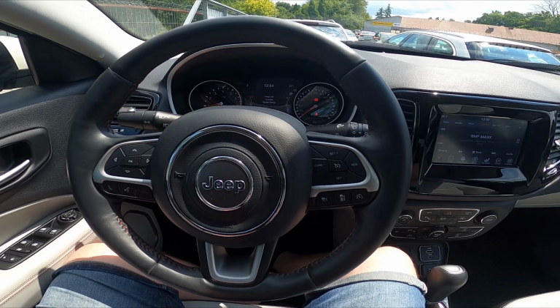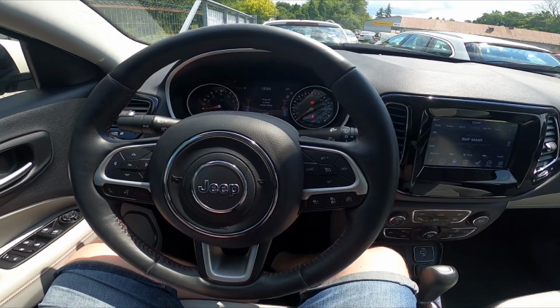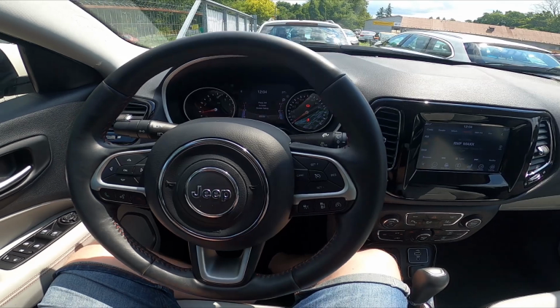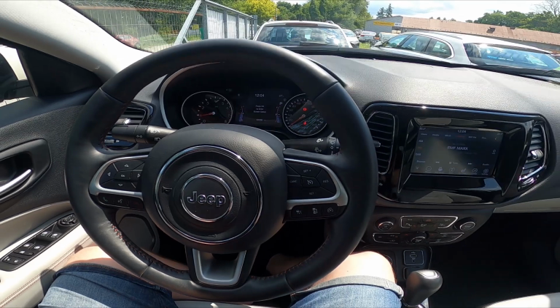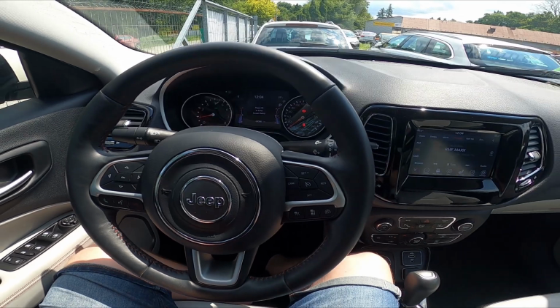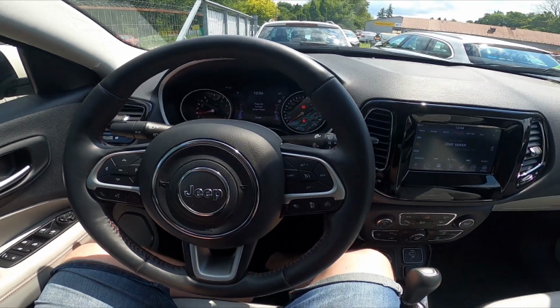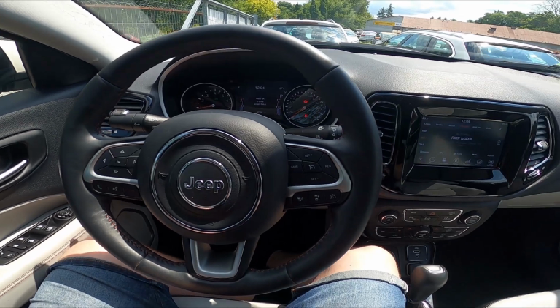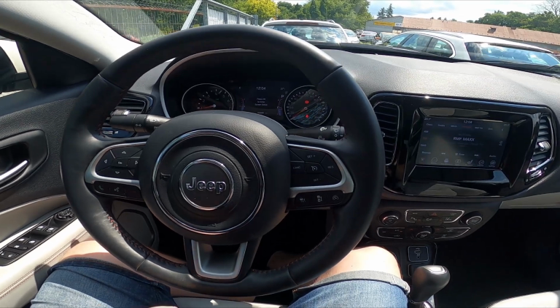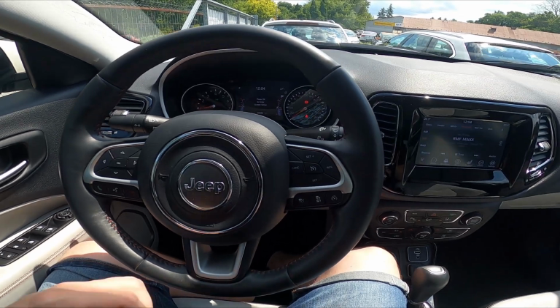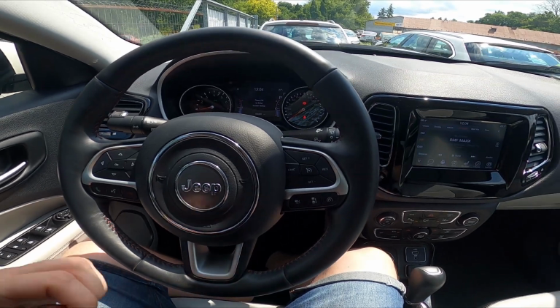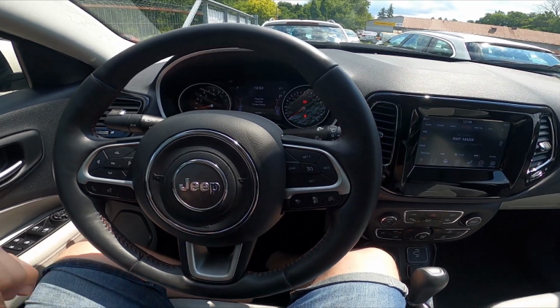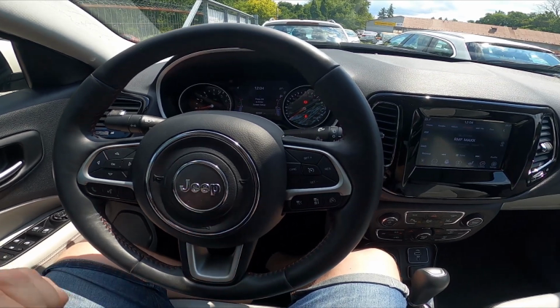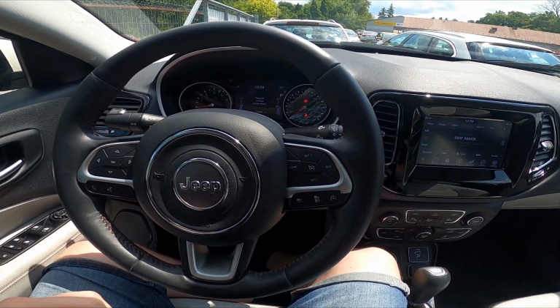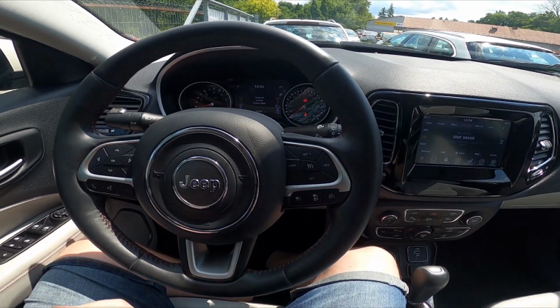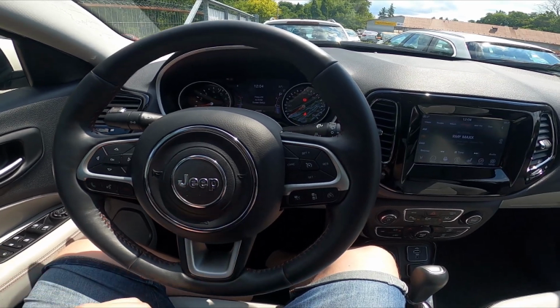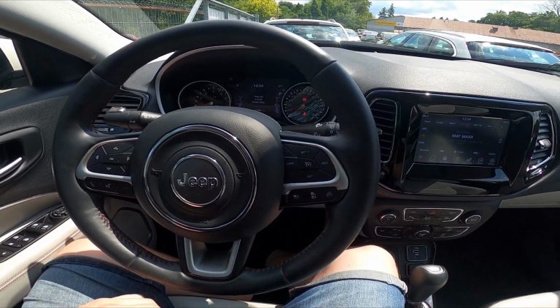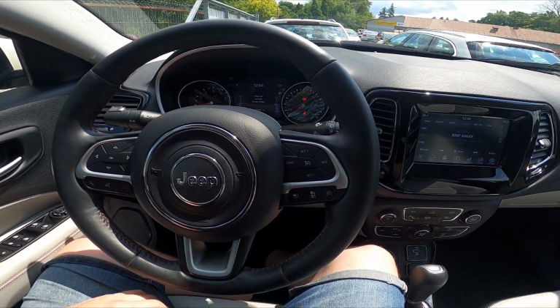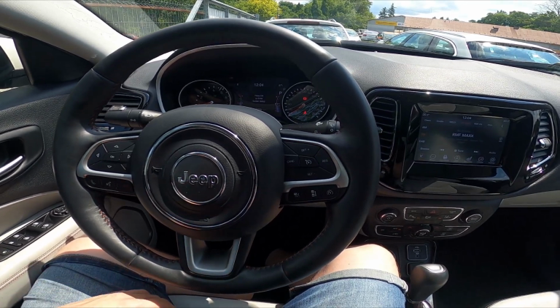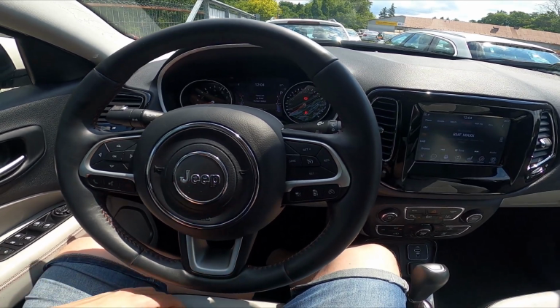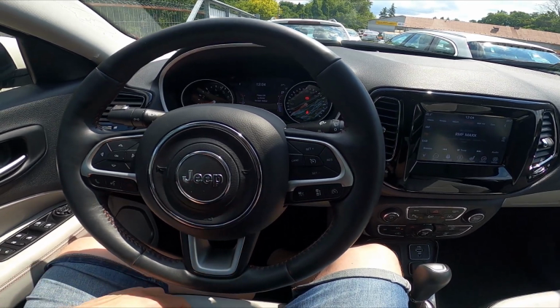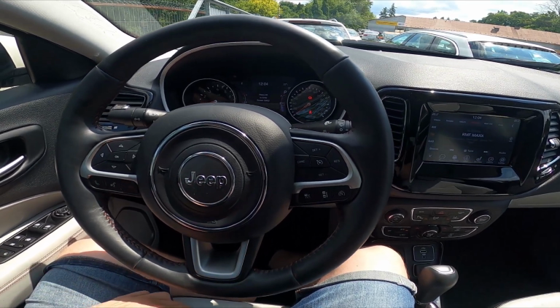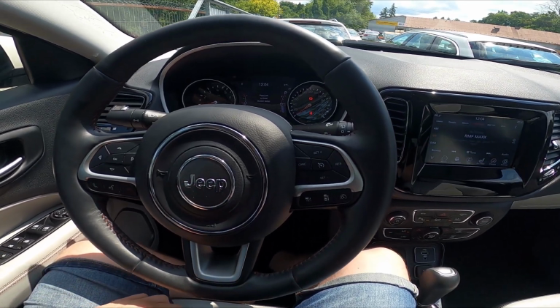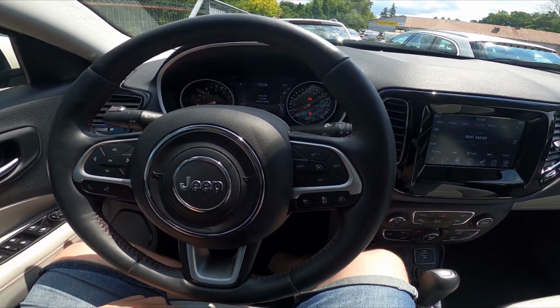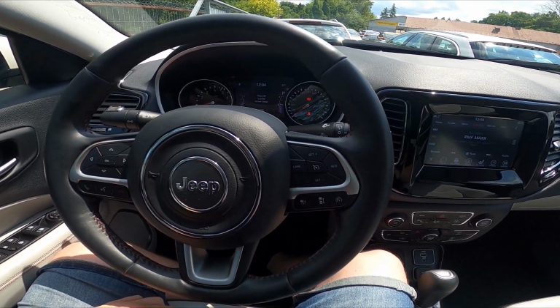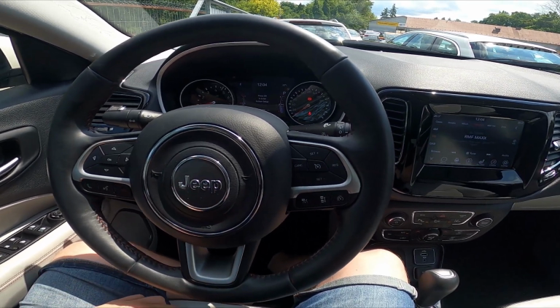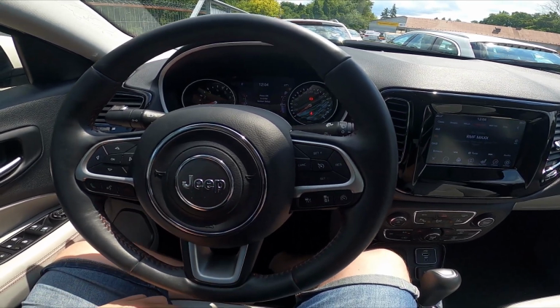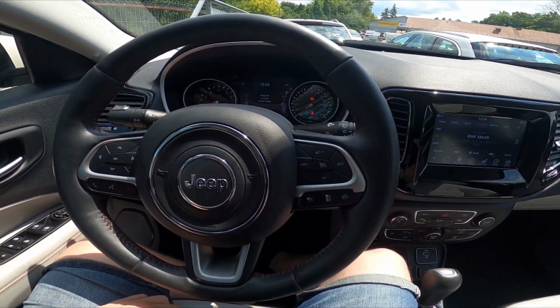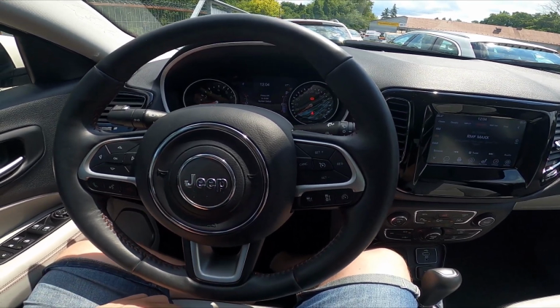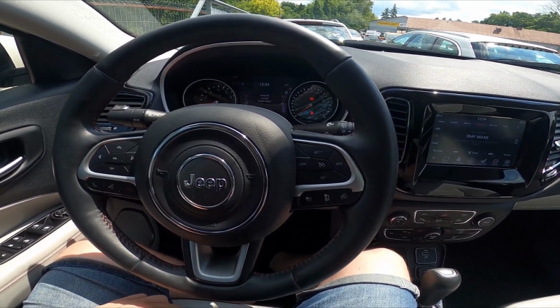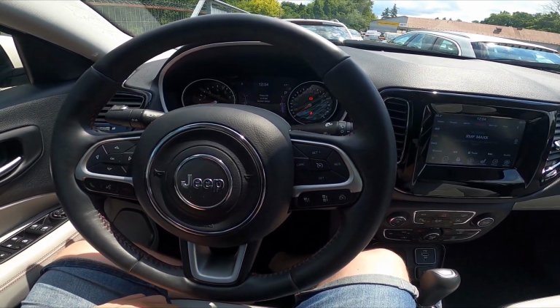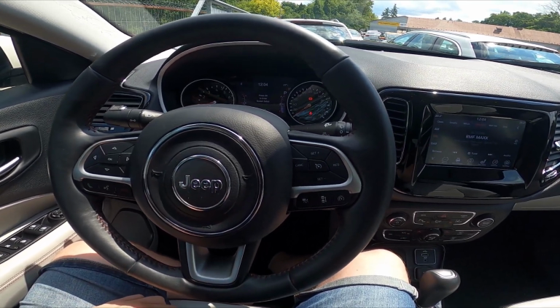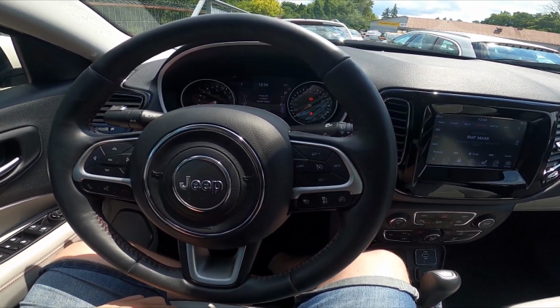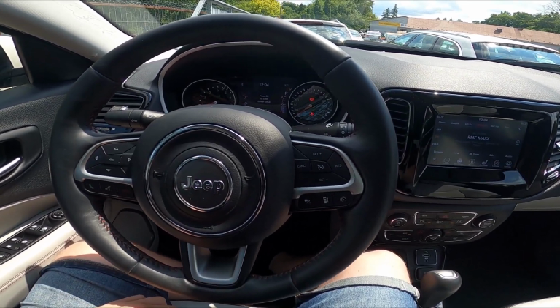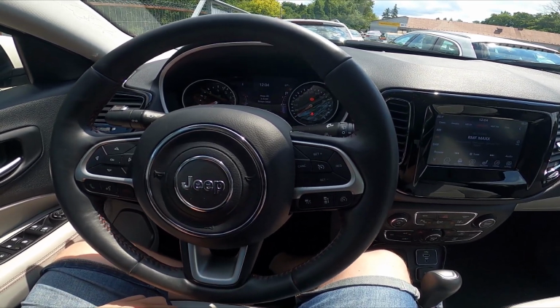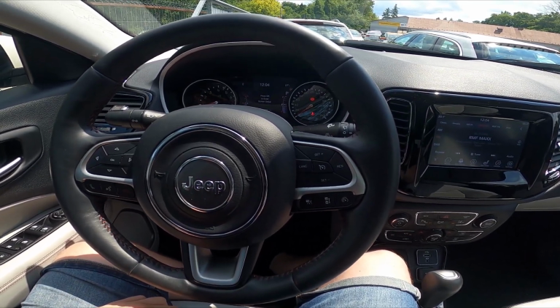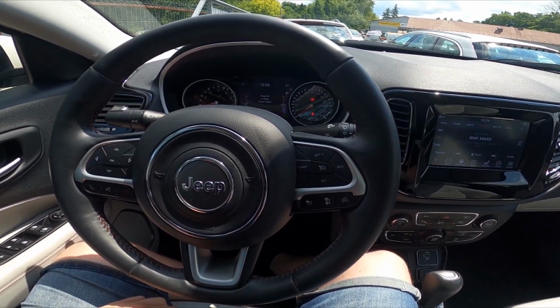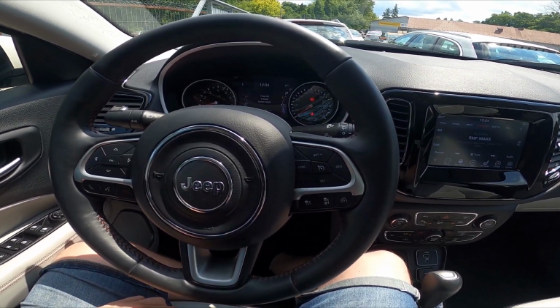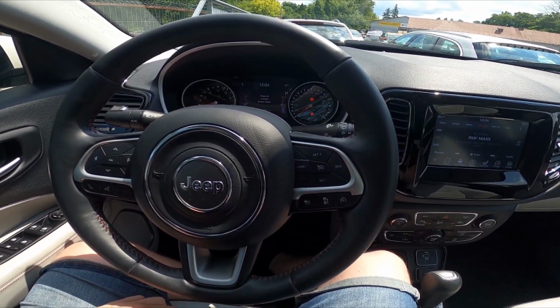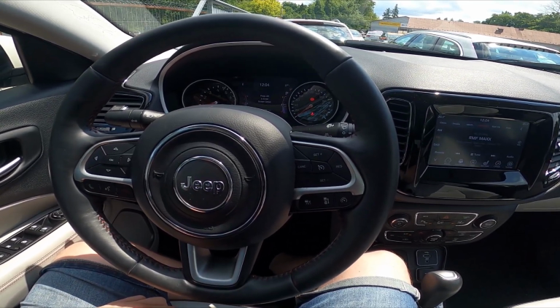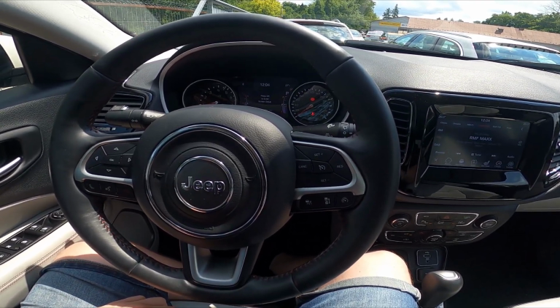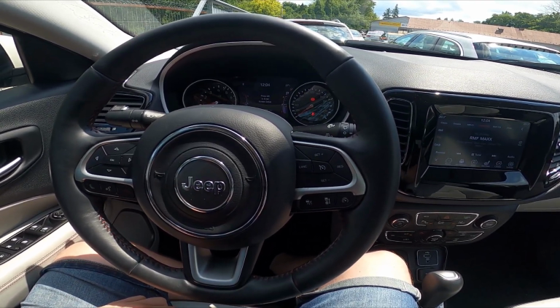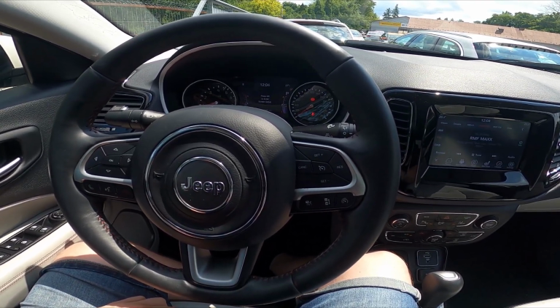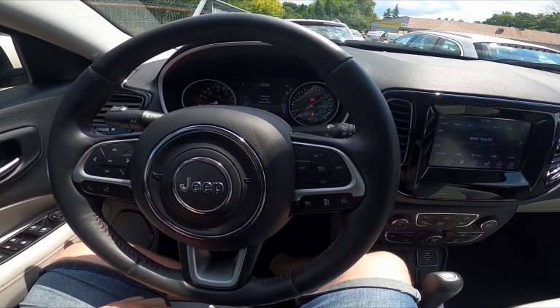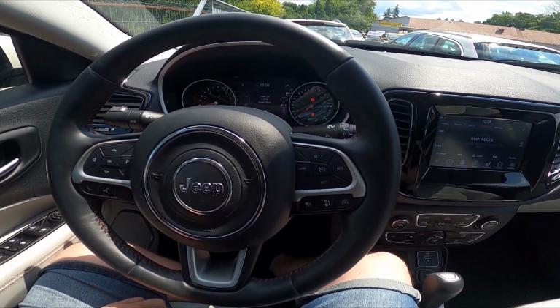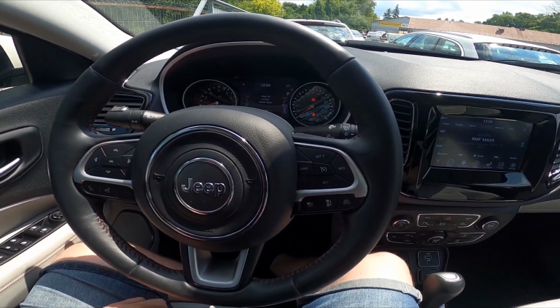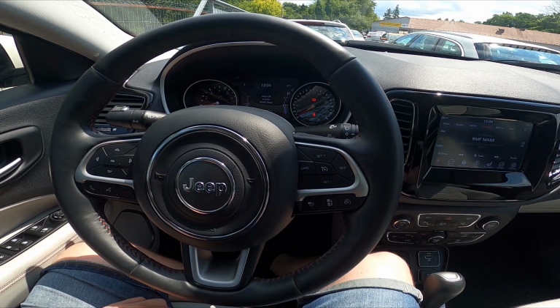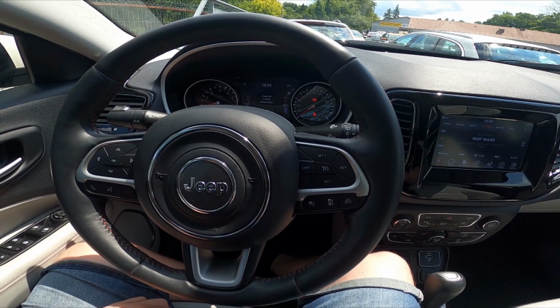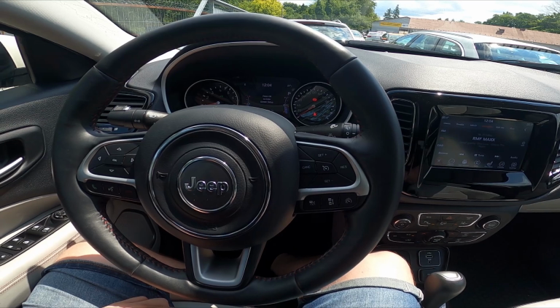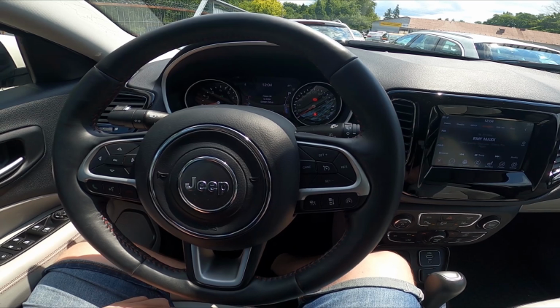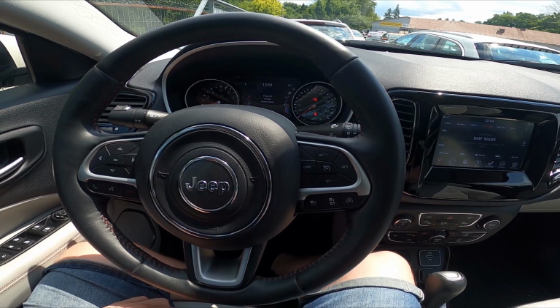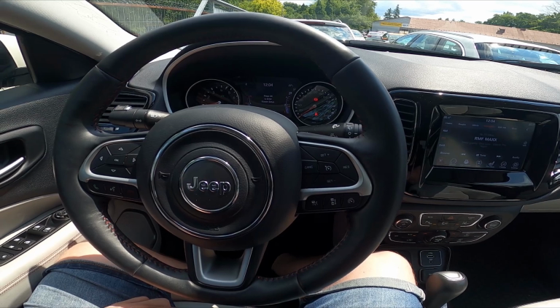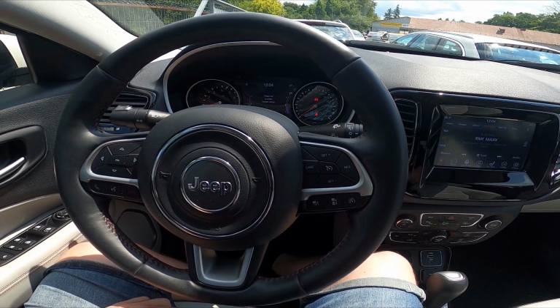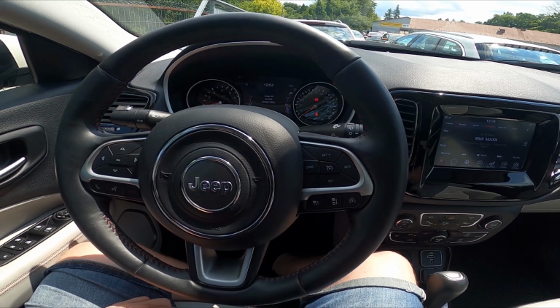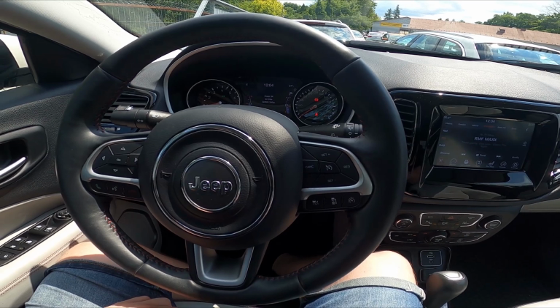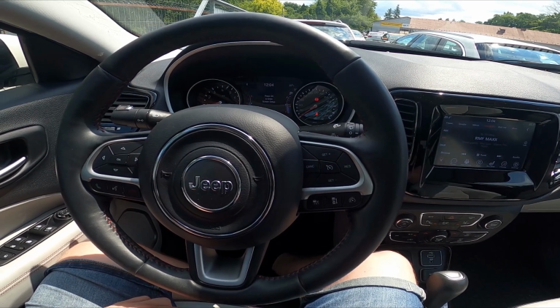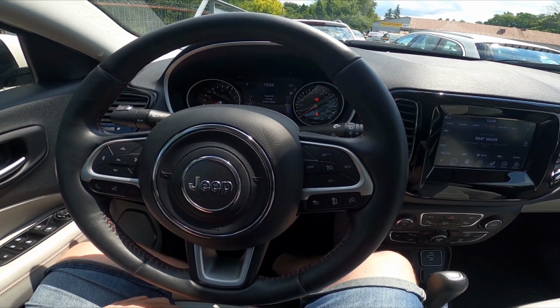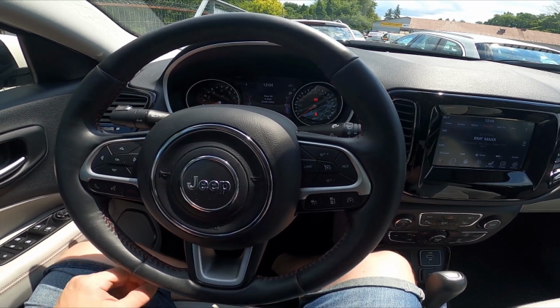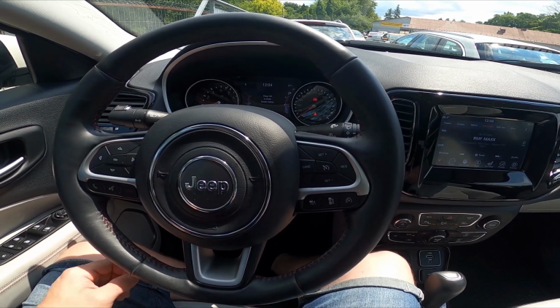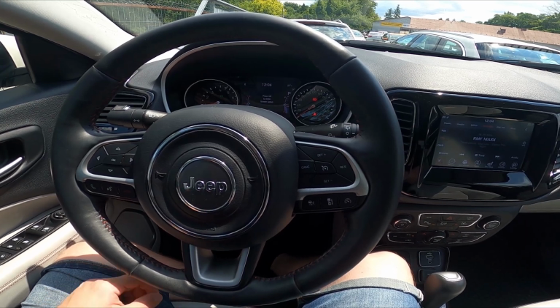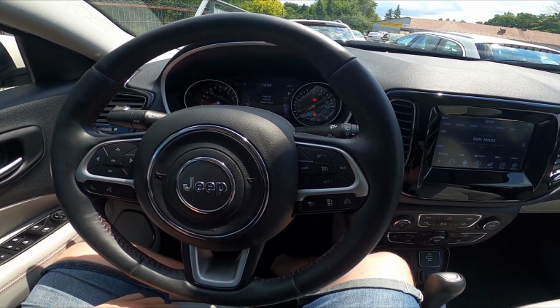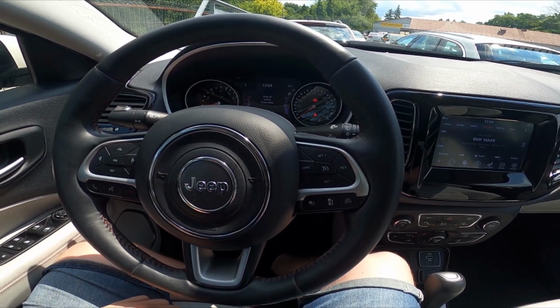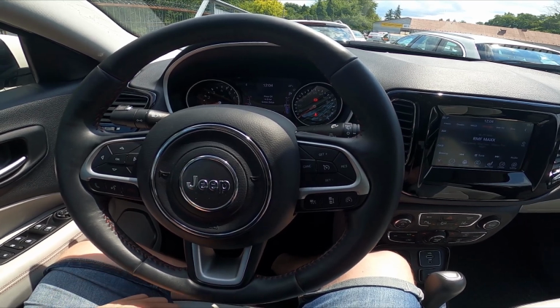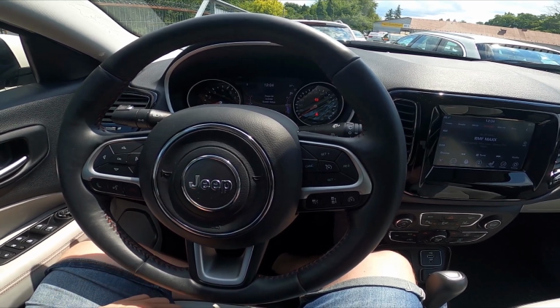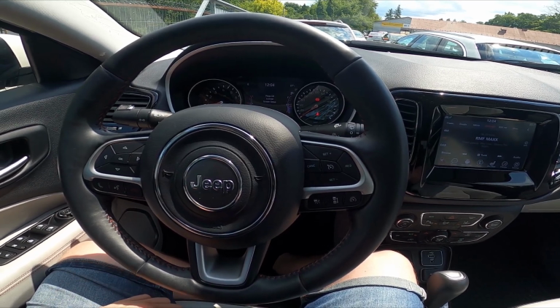Hello, today I'm in the Jeep Compass. In this video I'll show you how to navigate through the speedometer display.